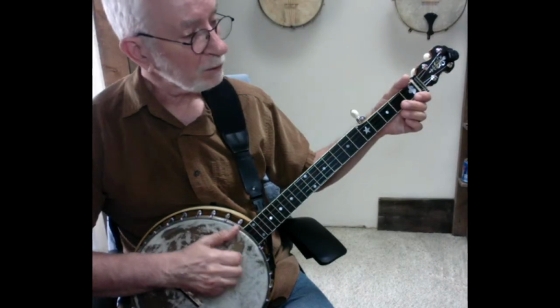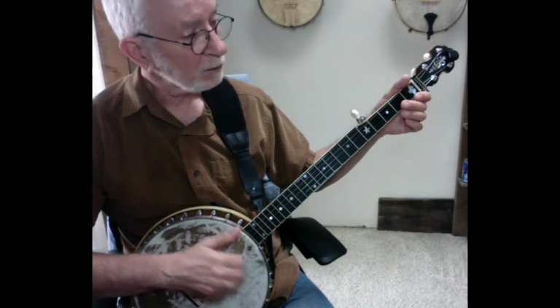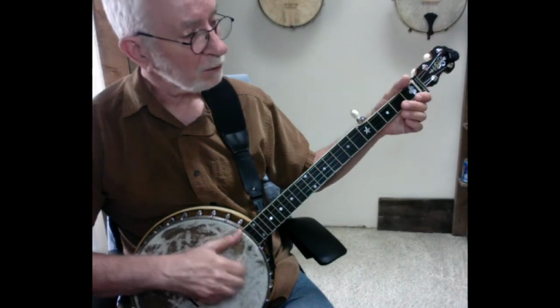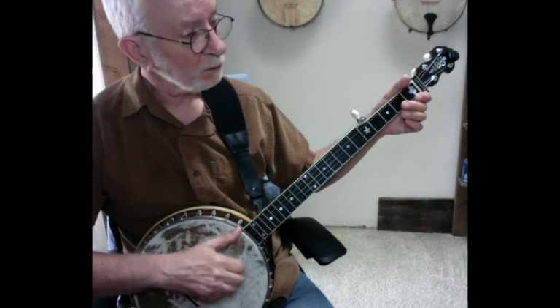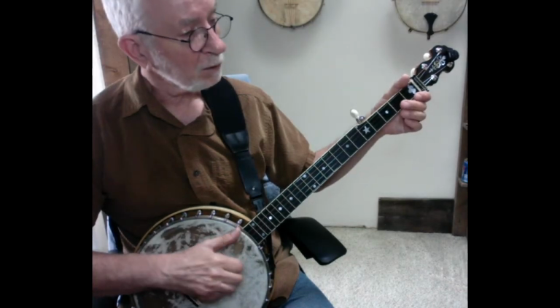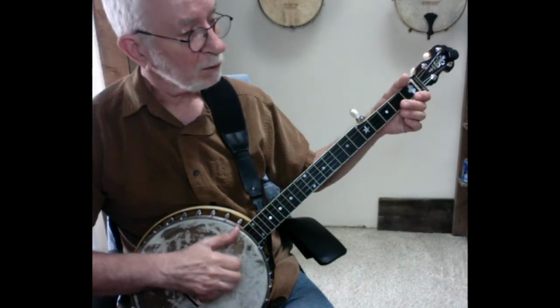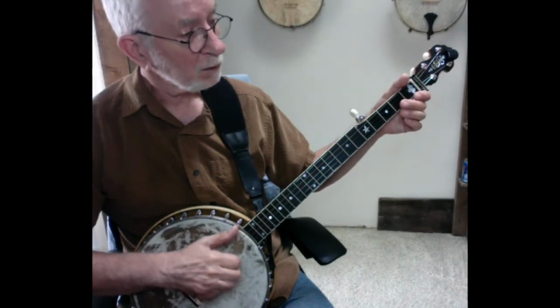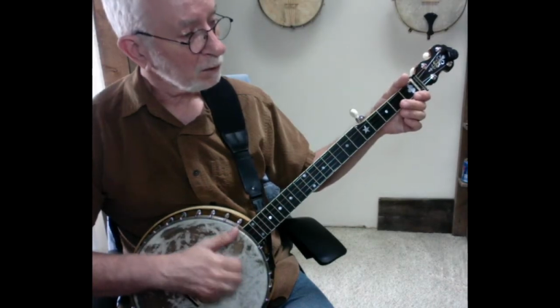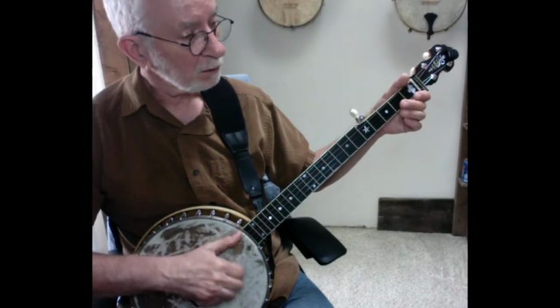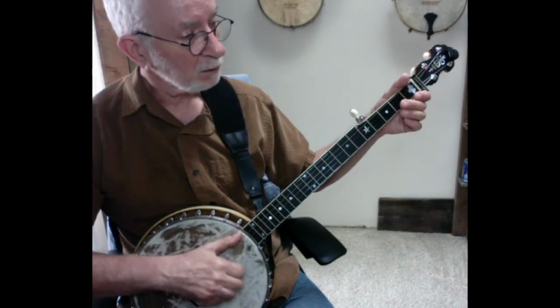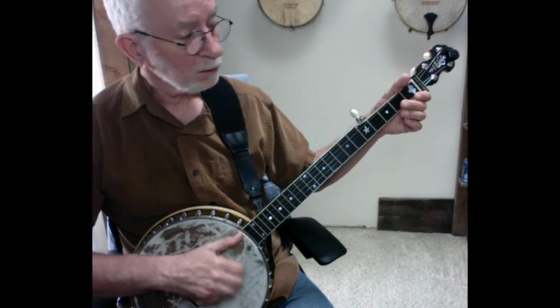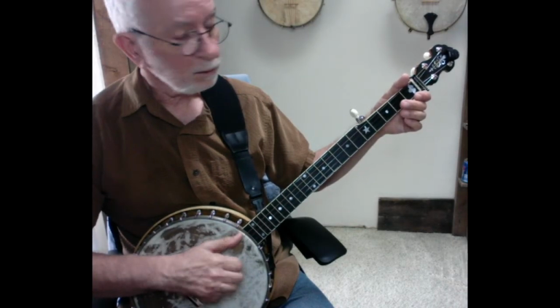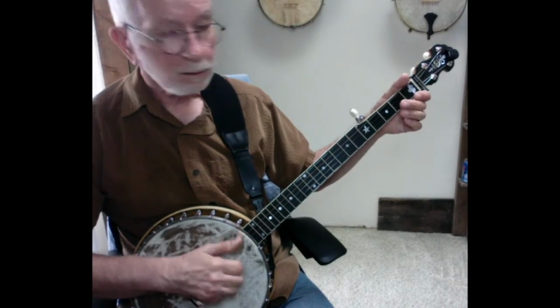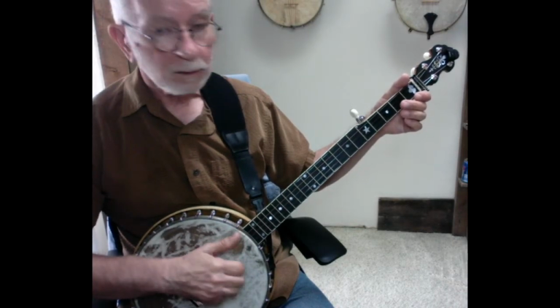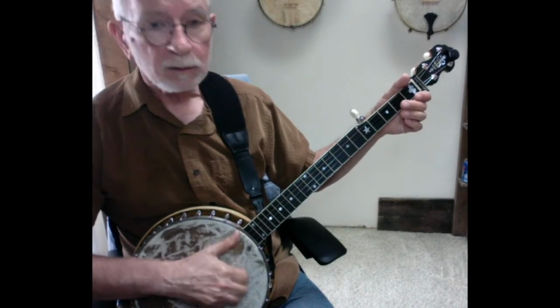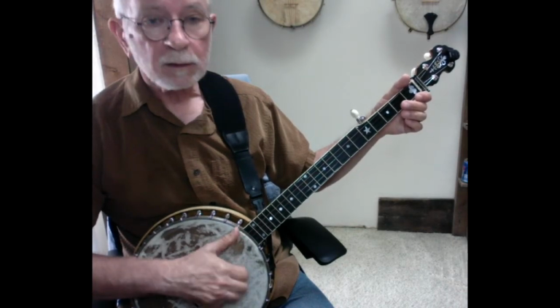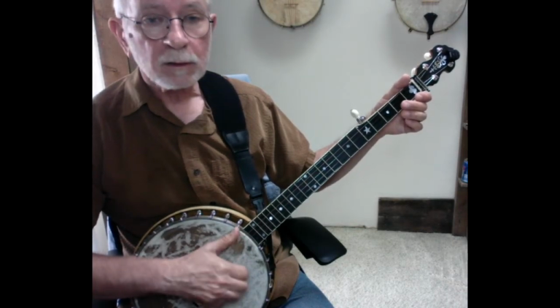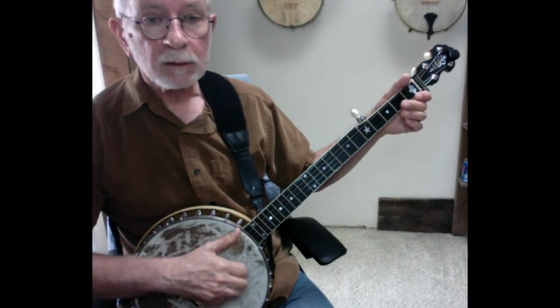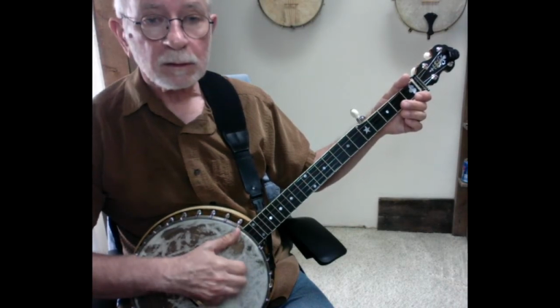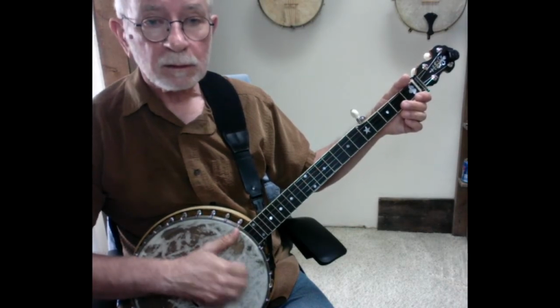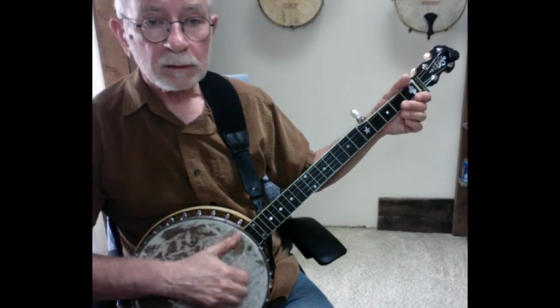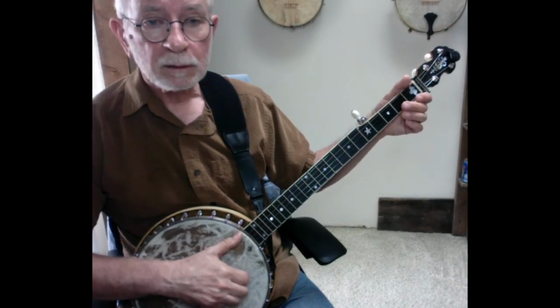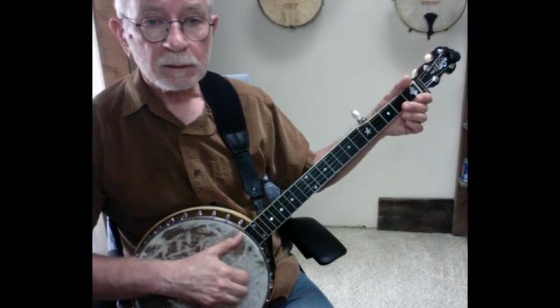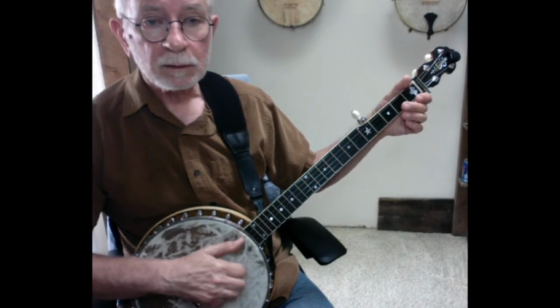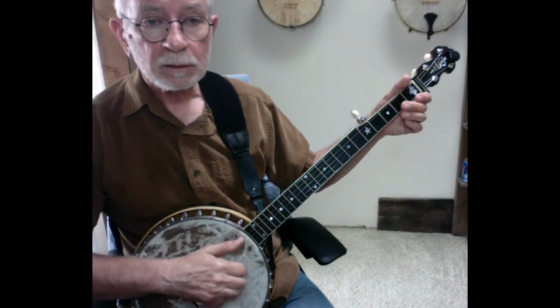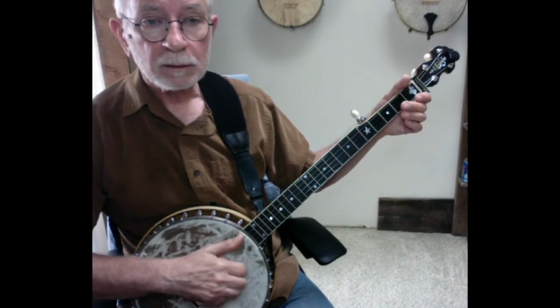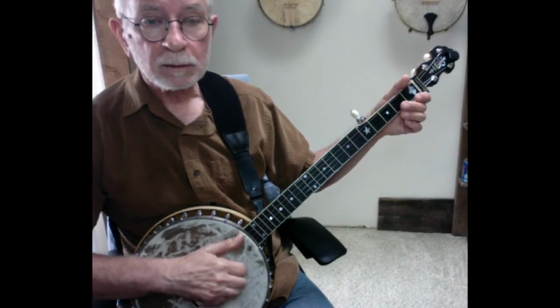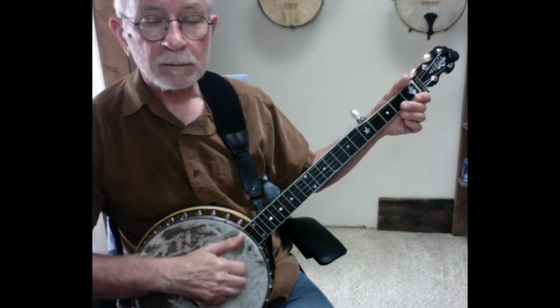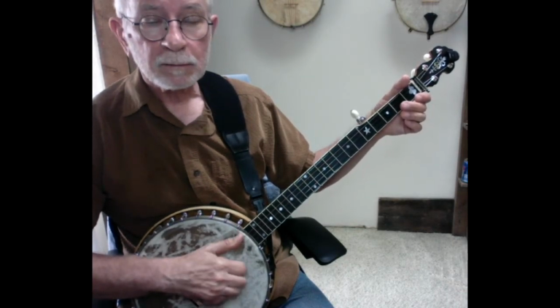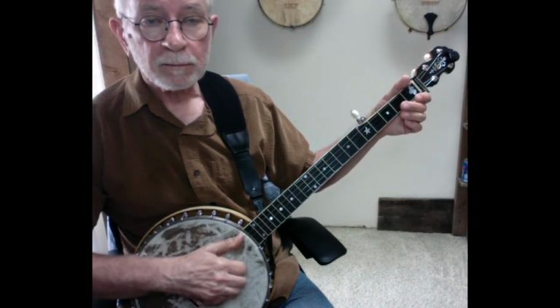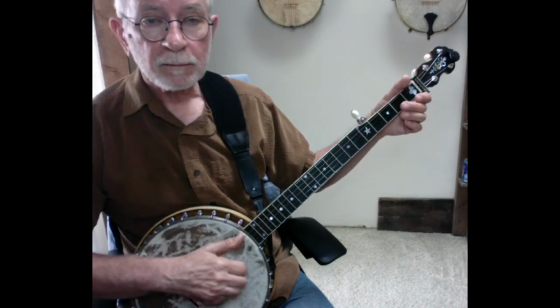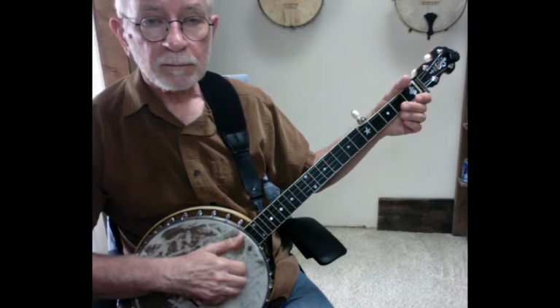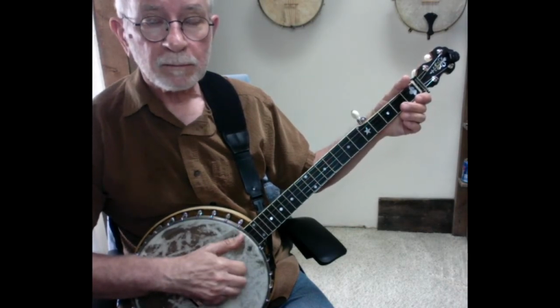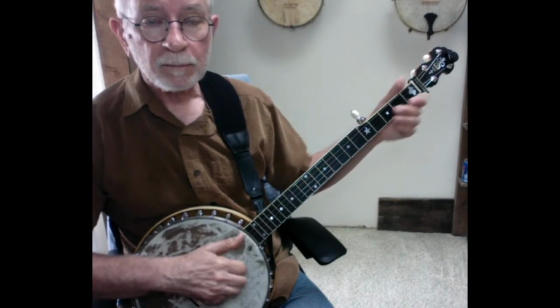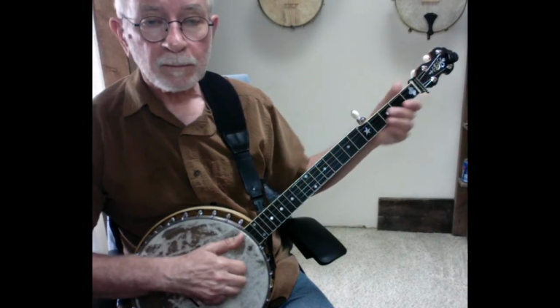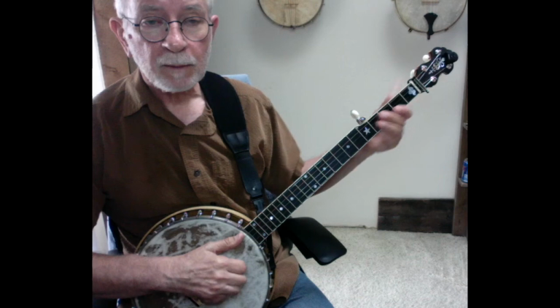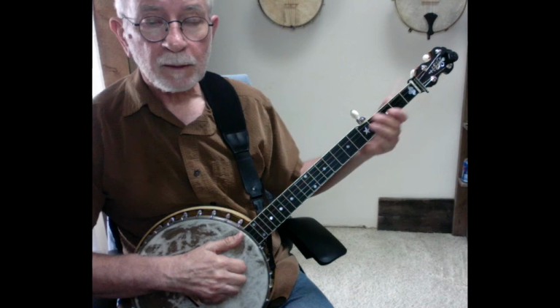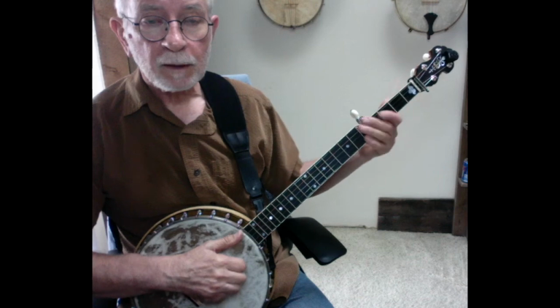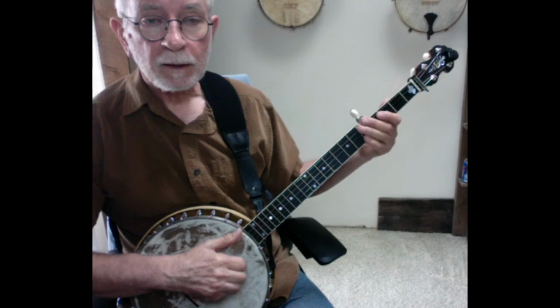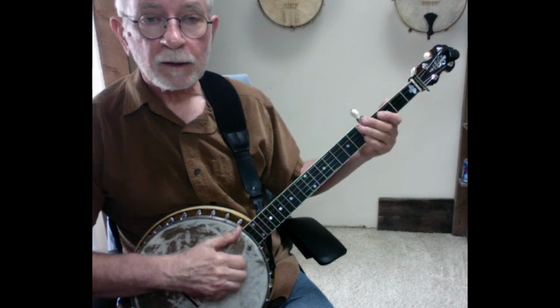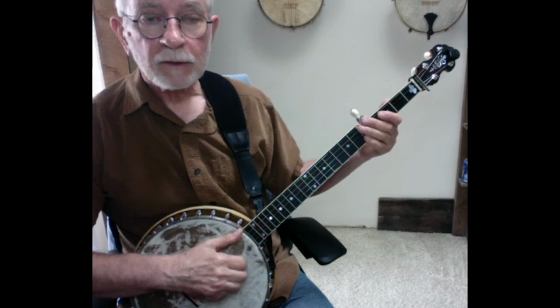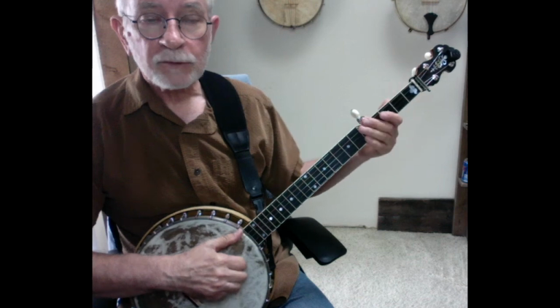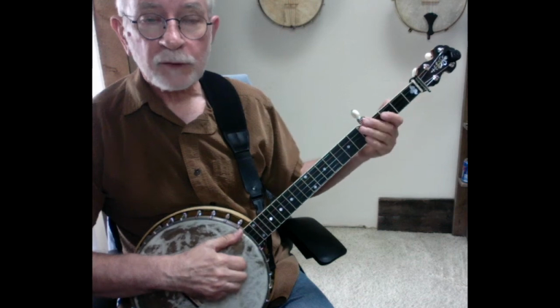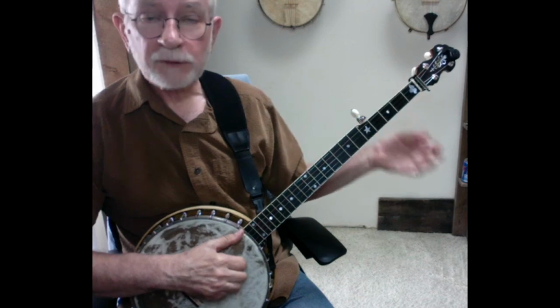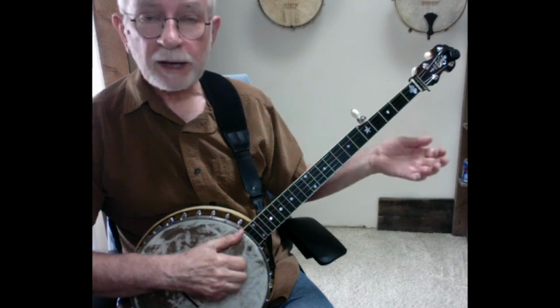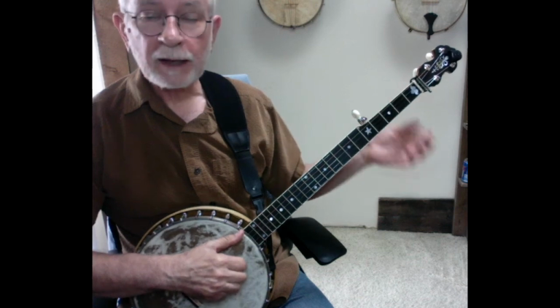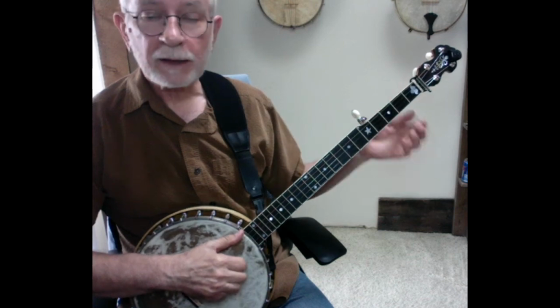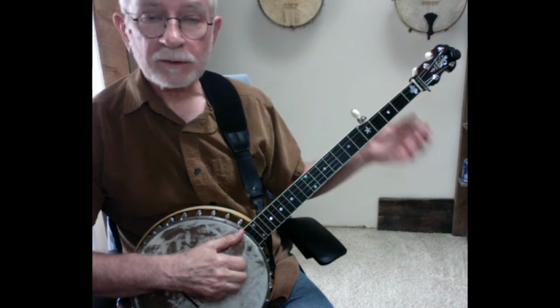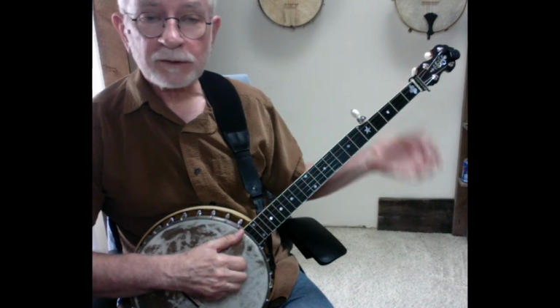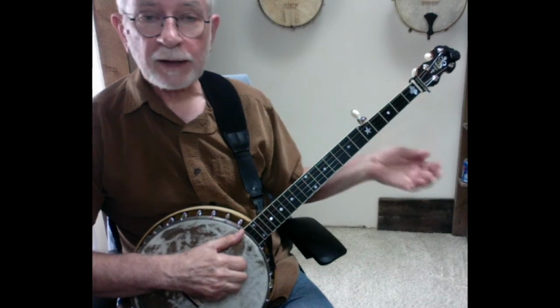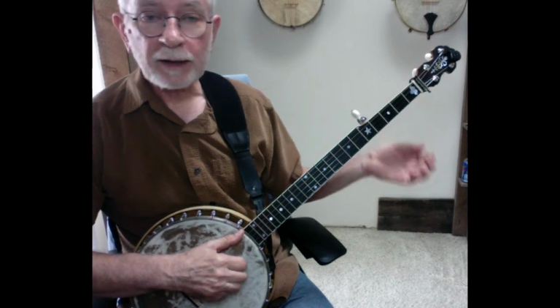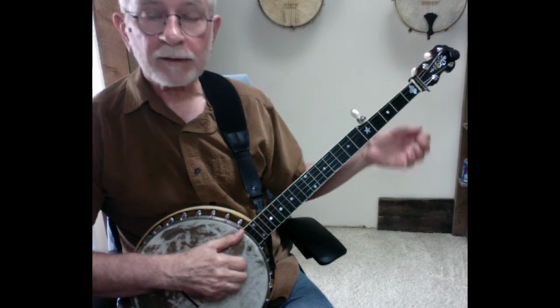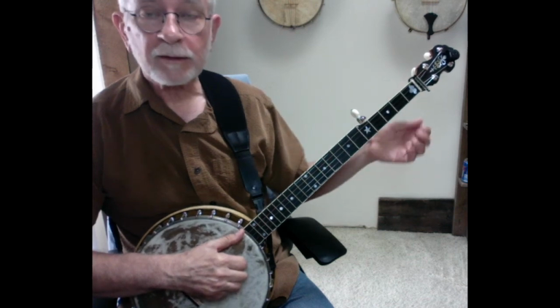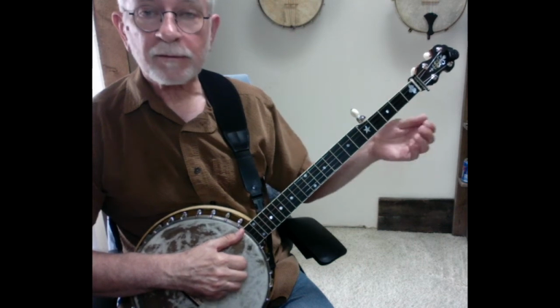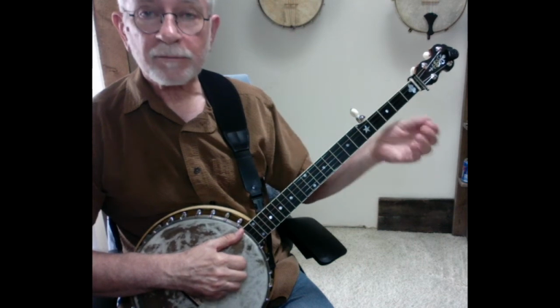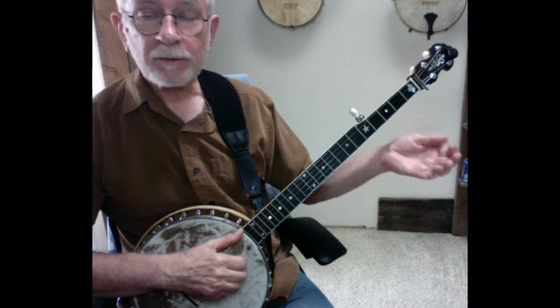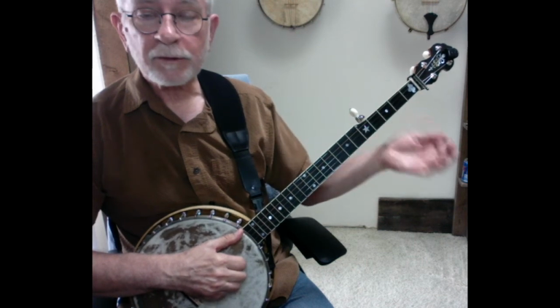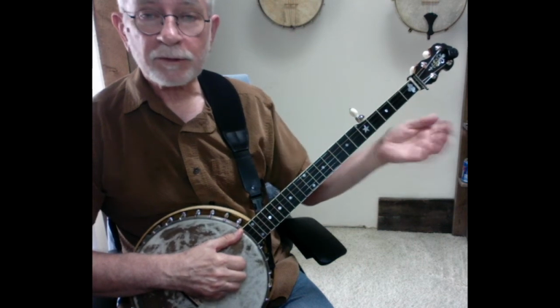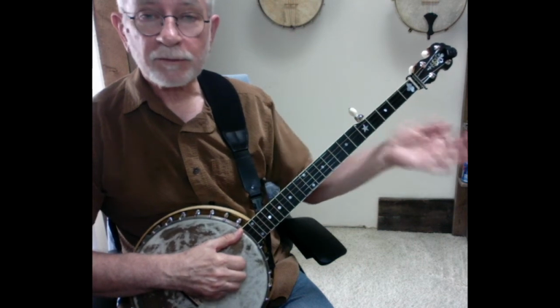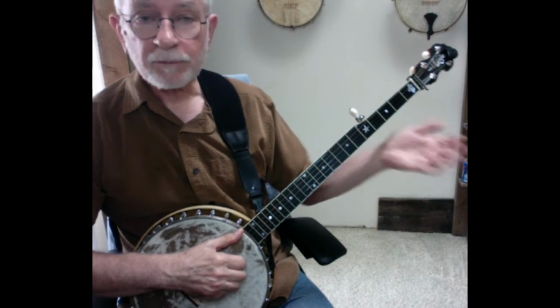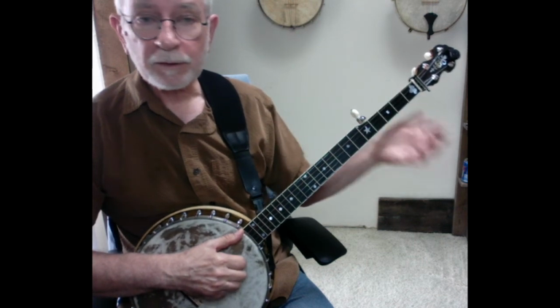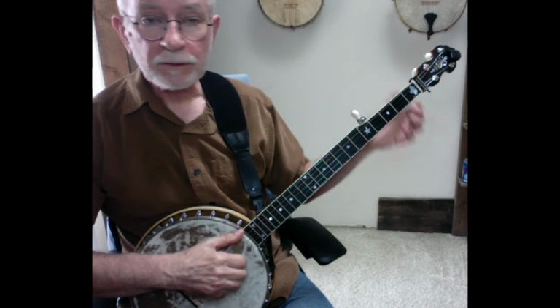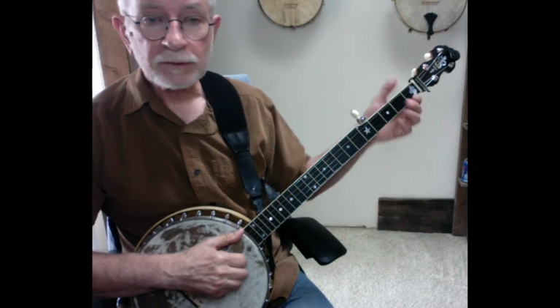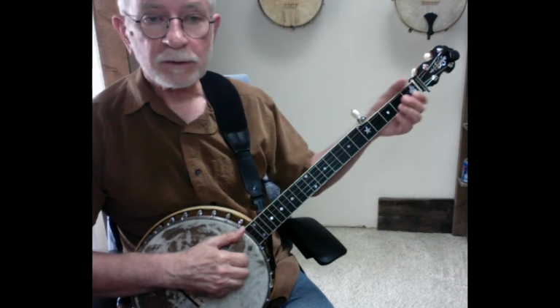For the second measure of the B part, we're going to start on the open second string again, but rather than going down to the third string for the second bum-ditty, we're just going to go up to the open first string. So pretty straightforward — second string, second string, first string, first string.